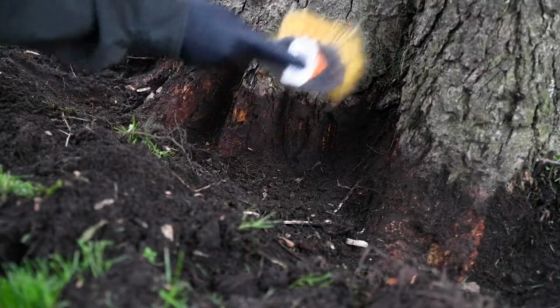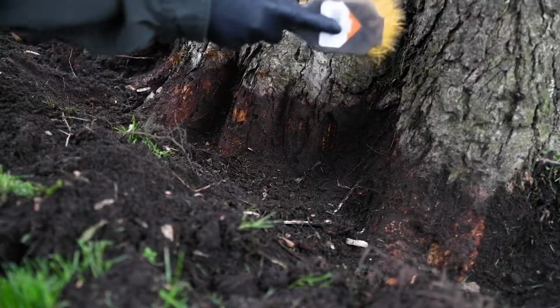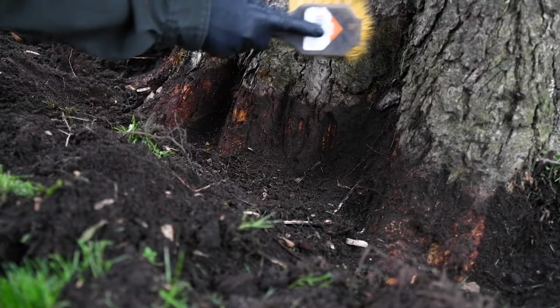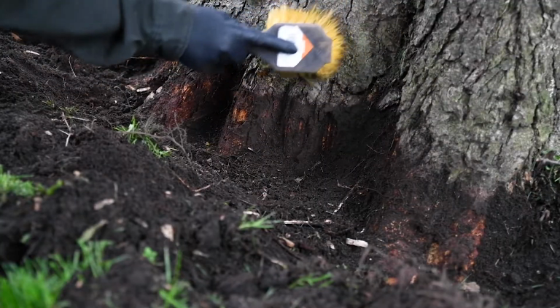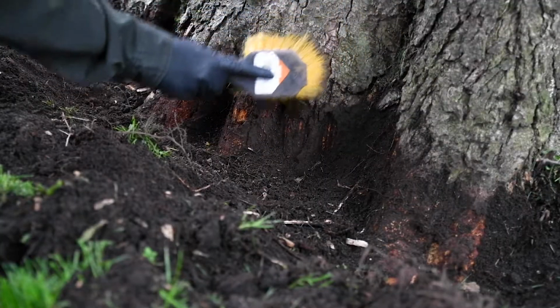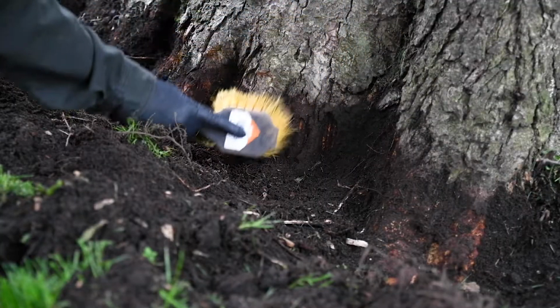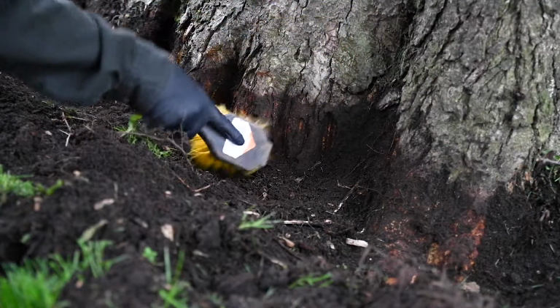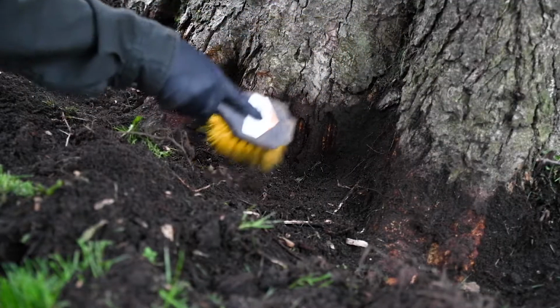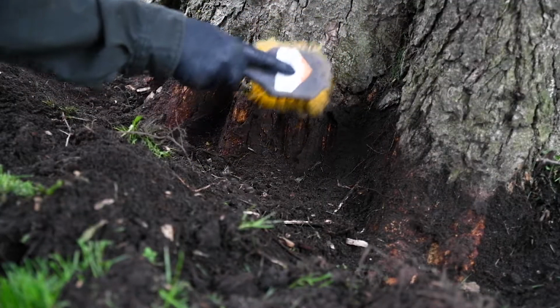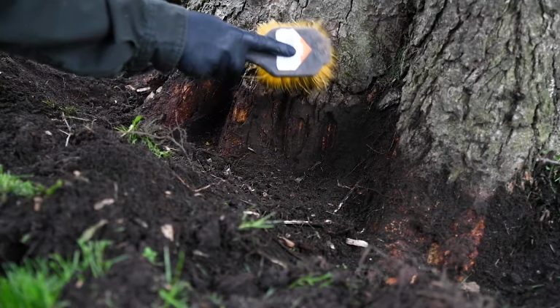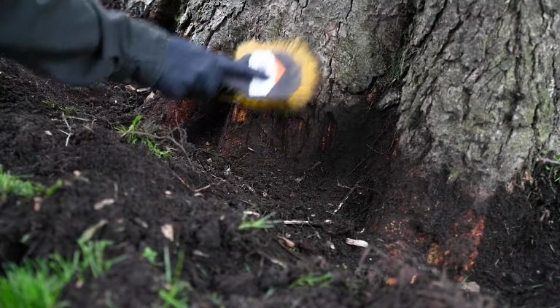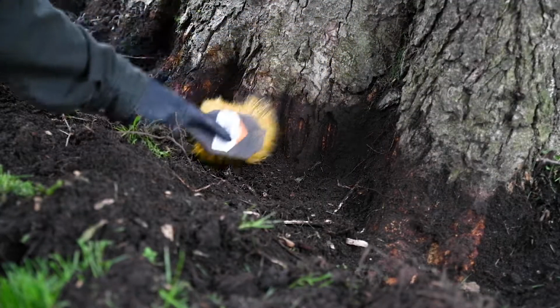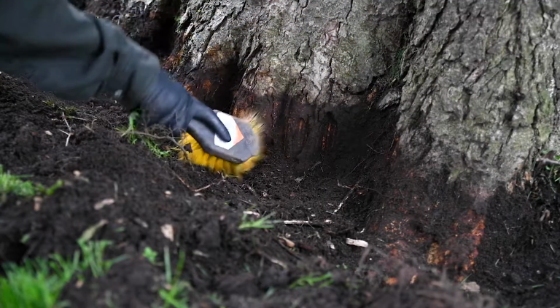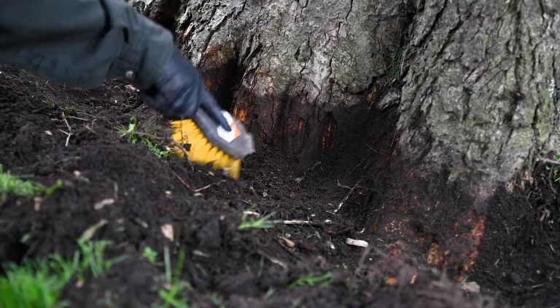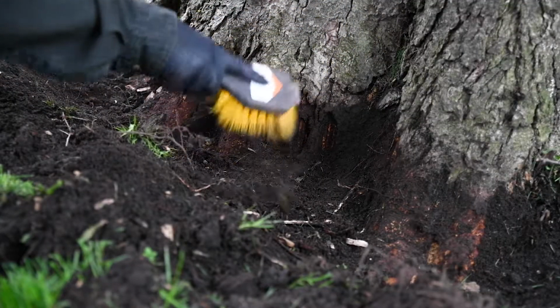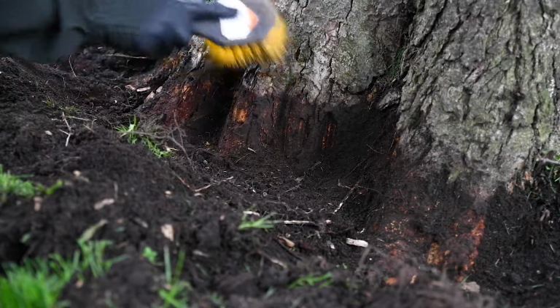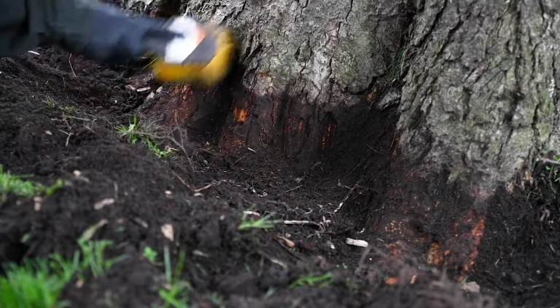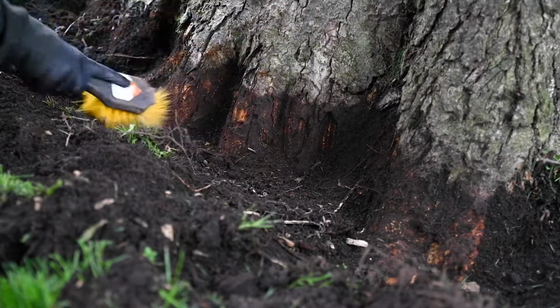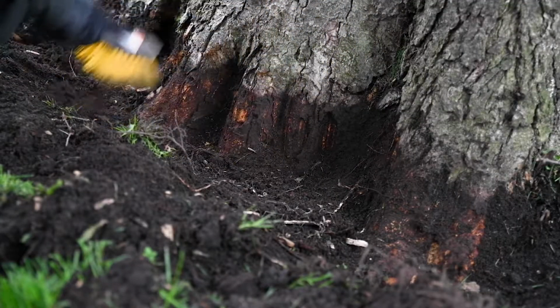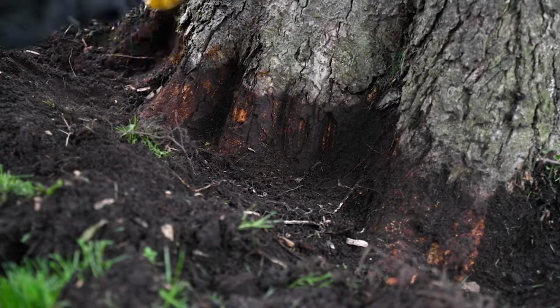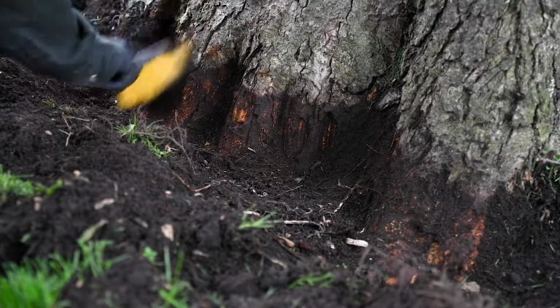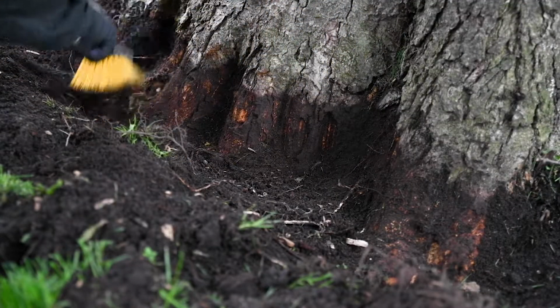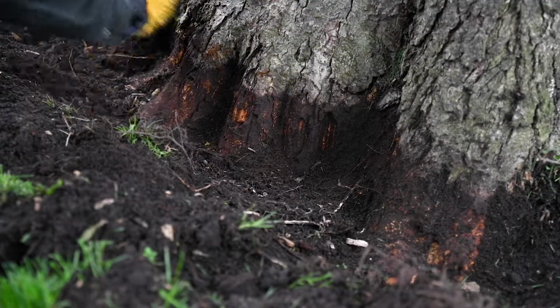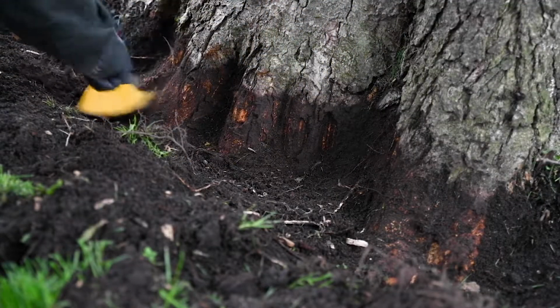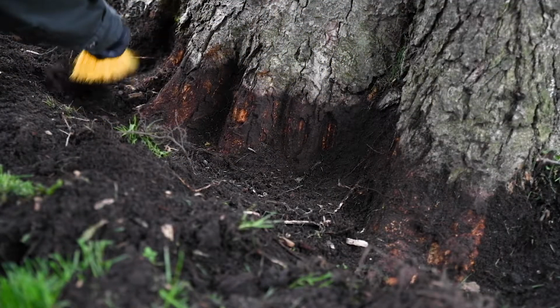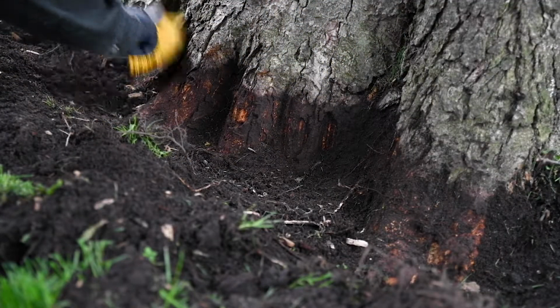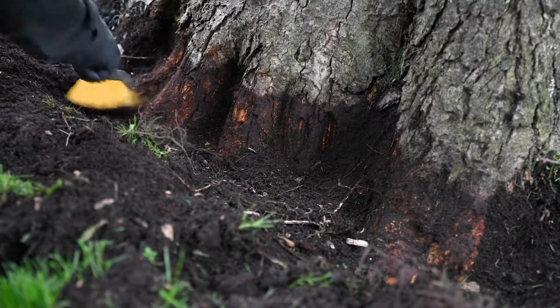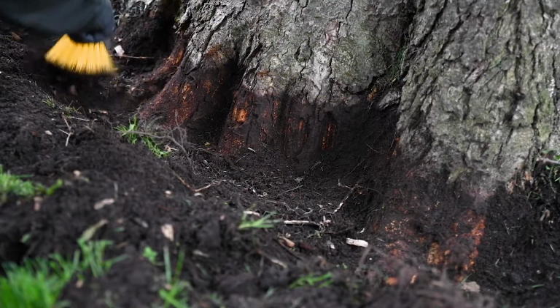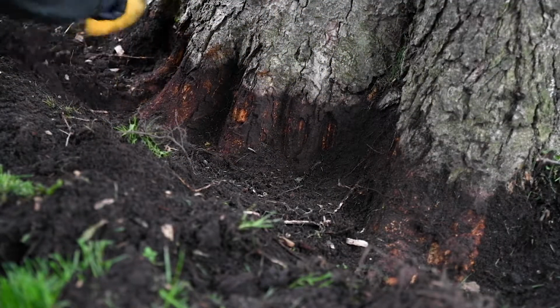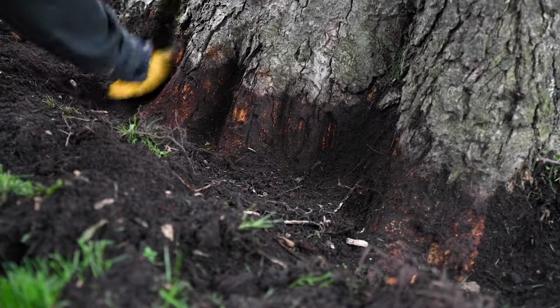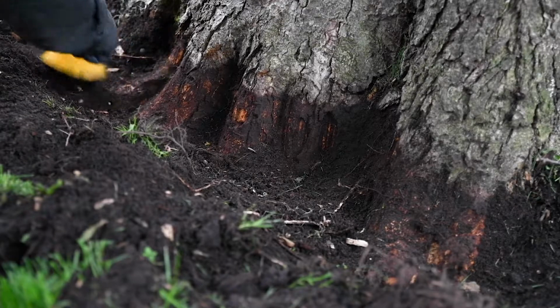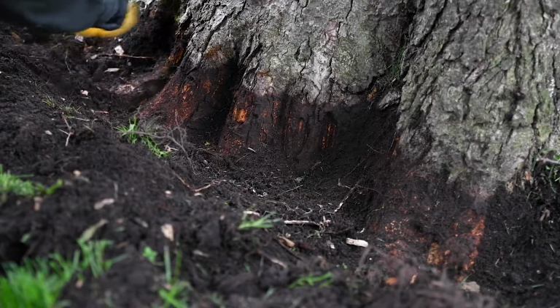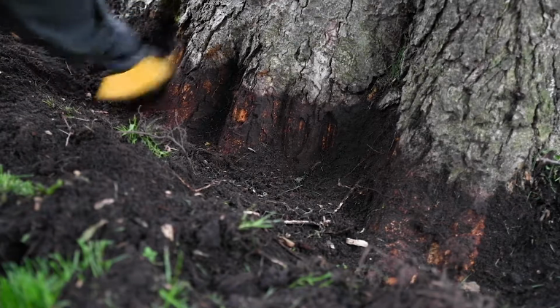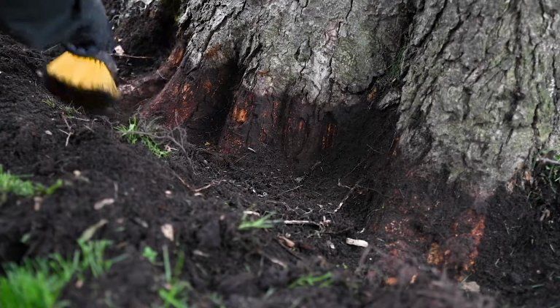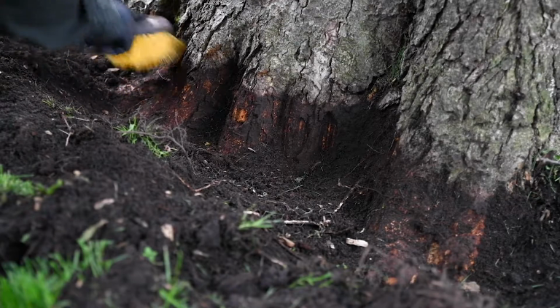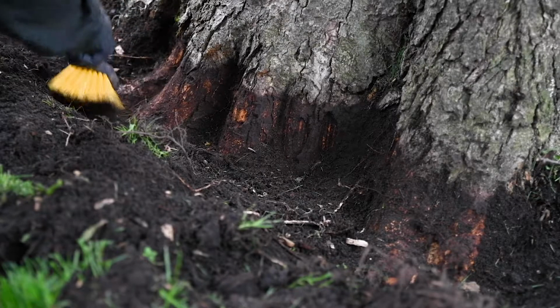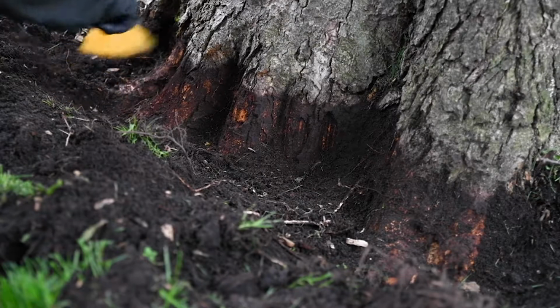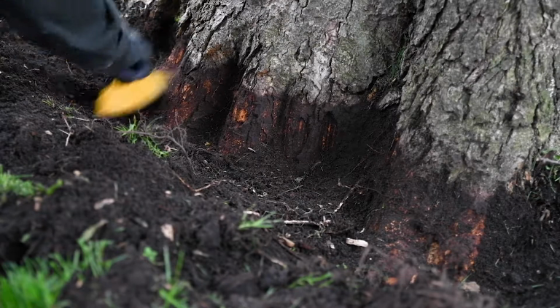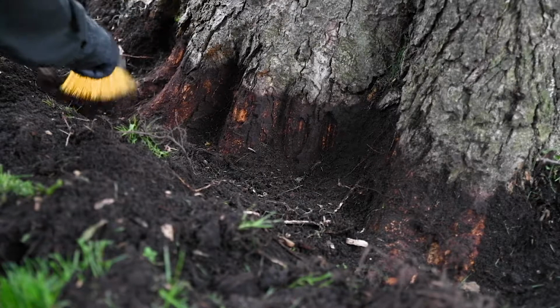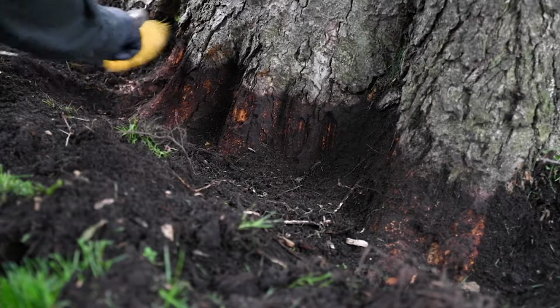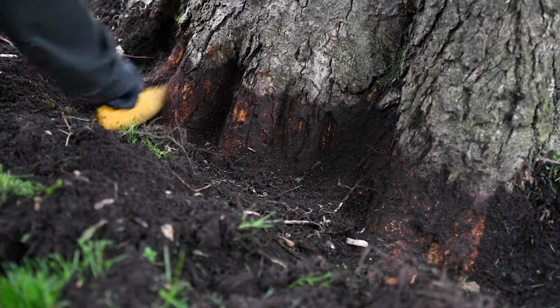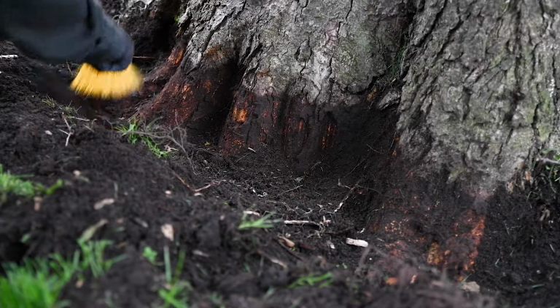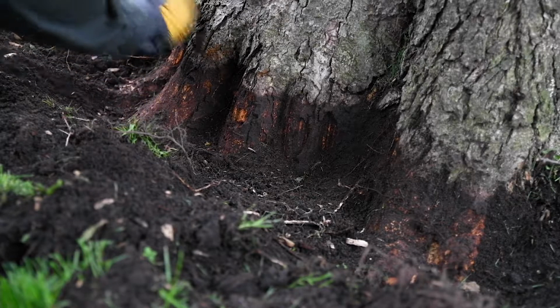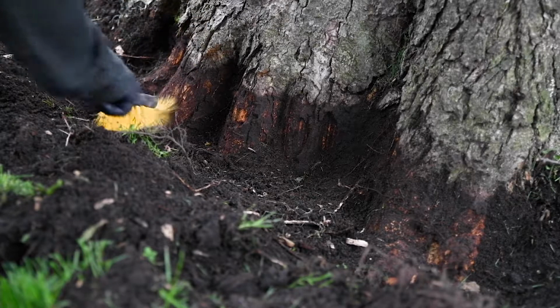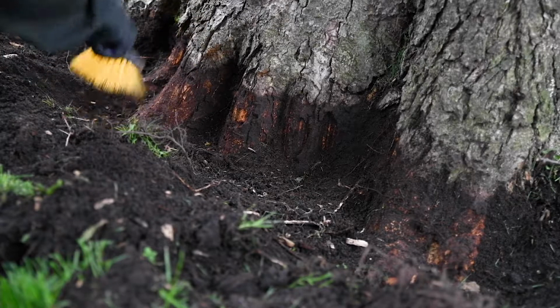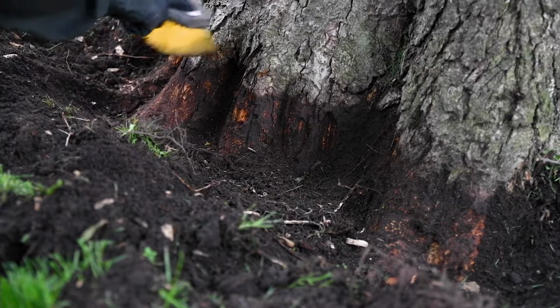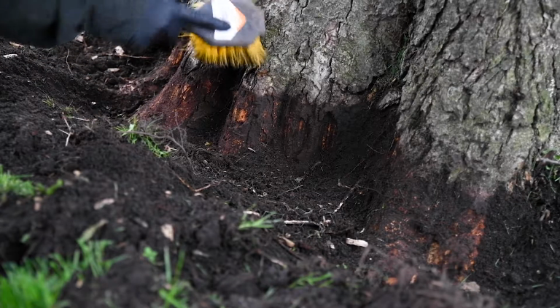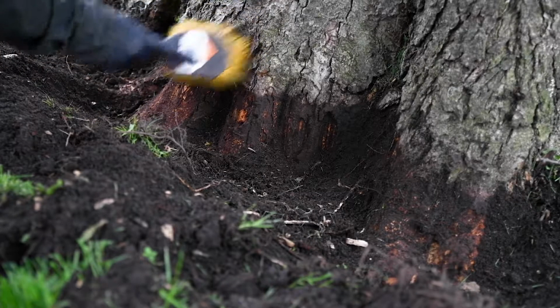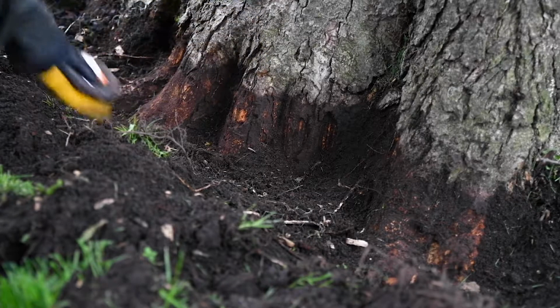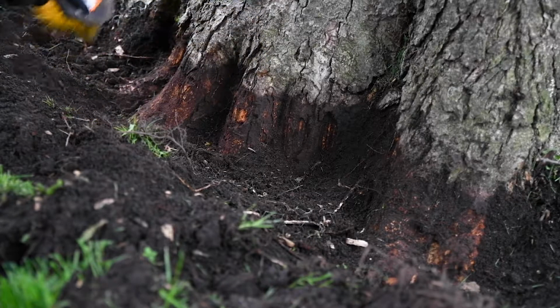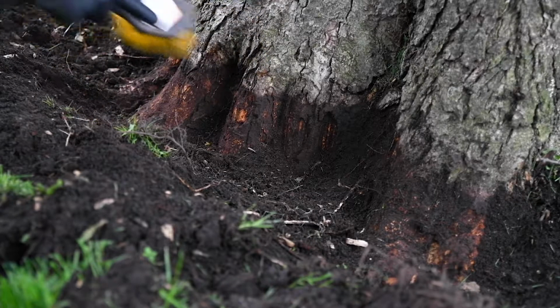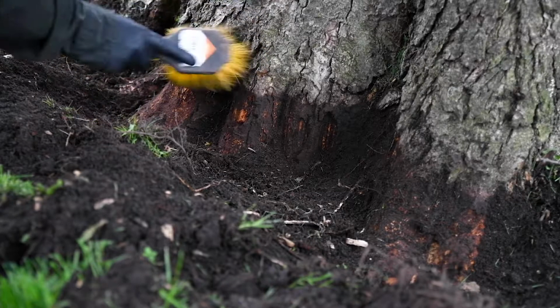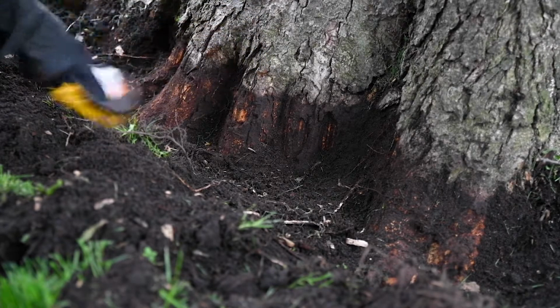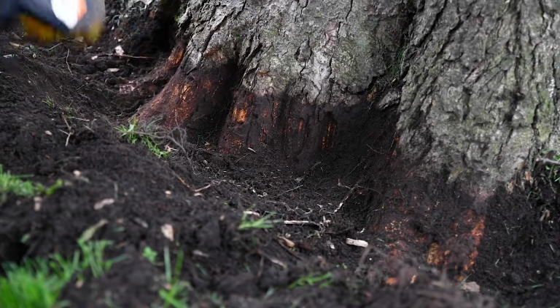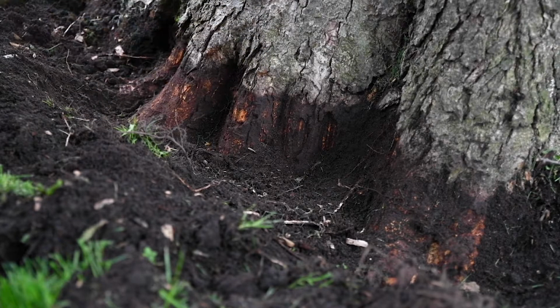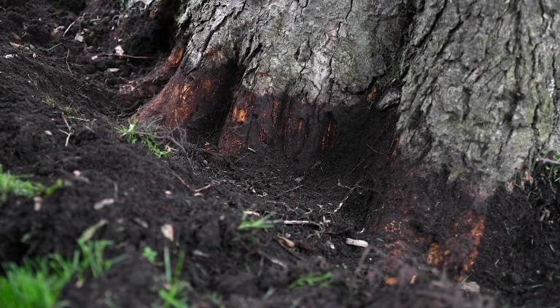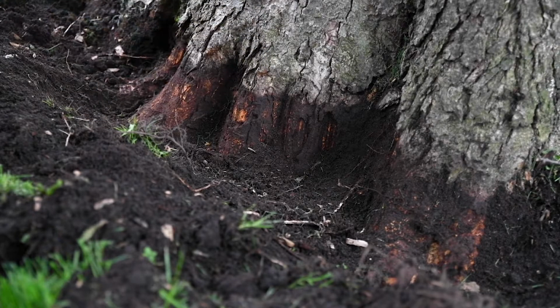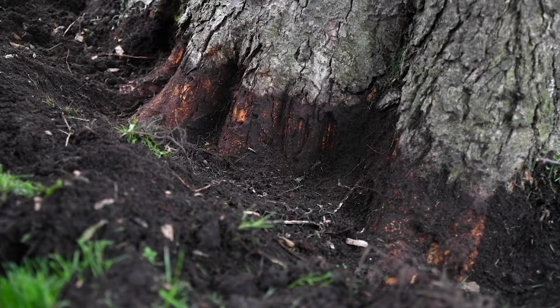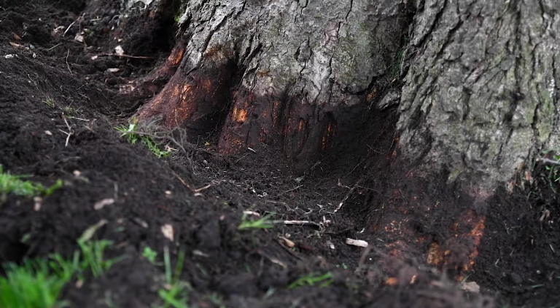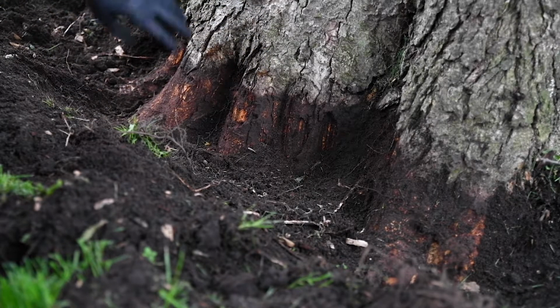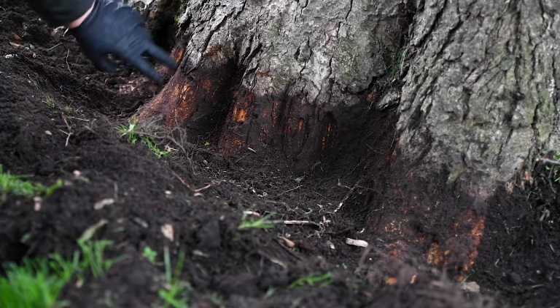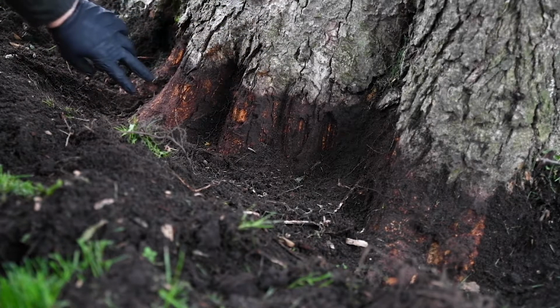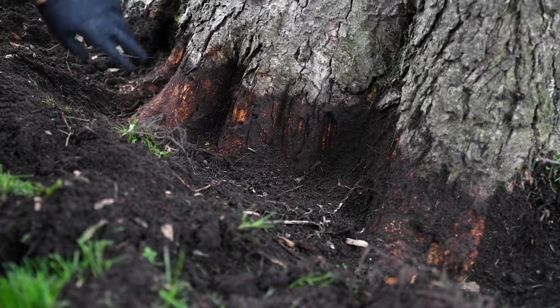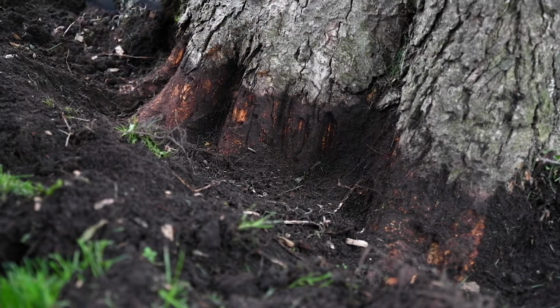Thoroughly brush the loose soil from the root flare using a coarse brush. Any soil left on the root flare can dull drill bits, clog tees, and increase uptake time.